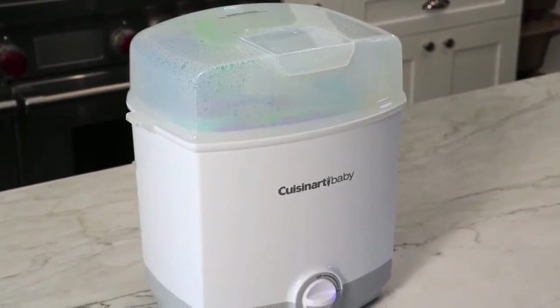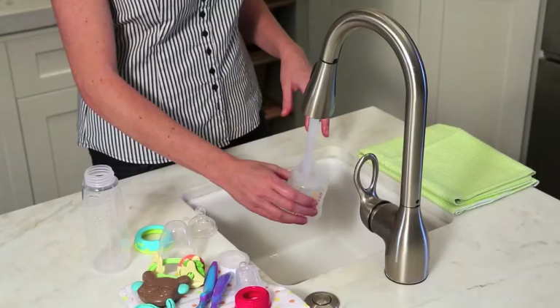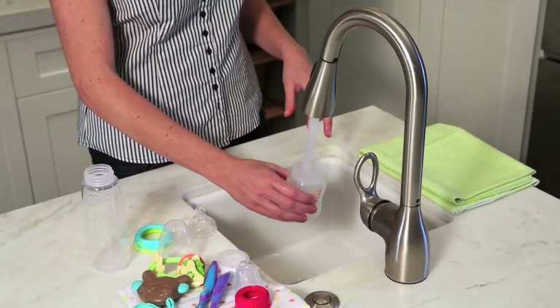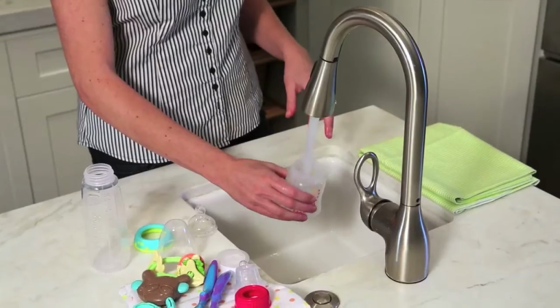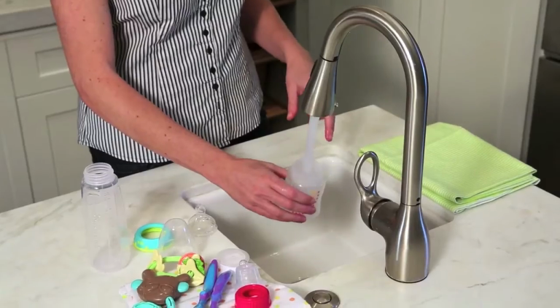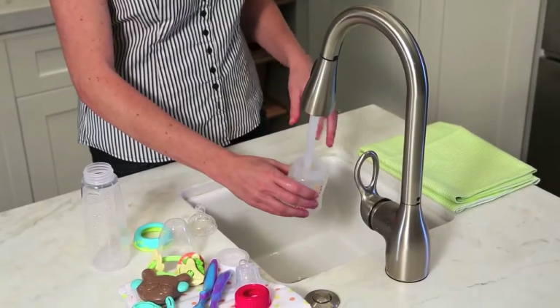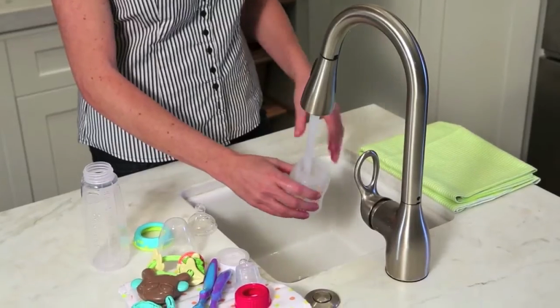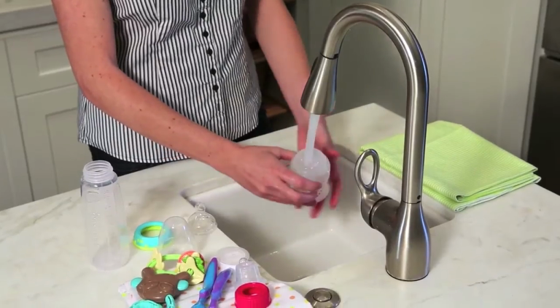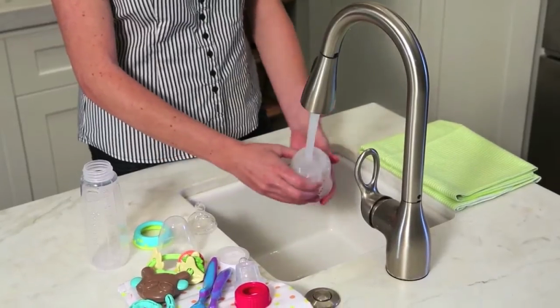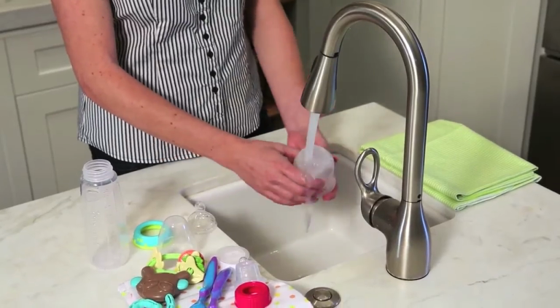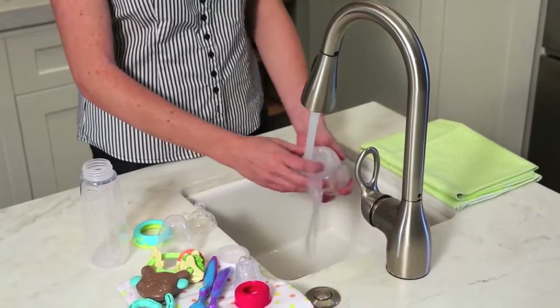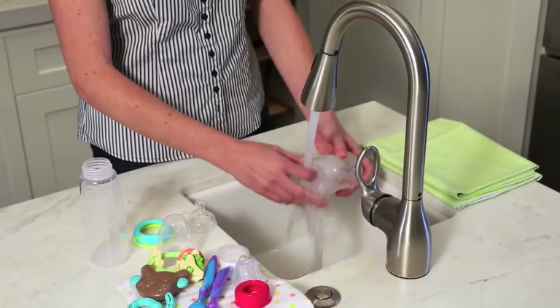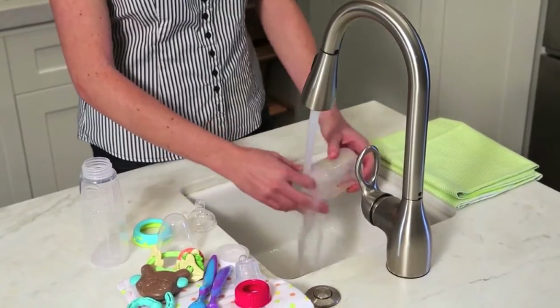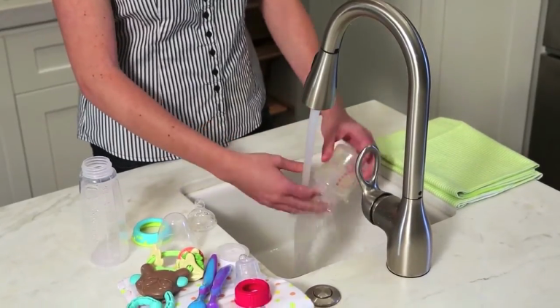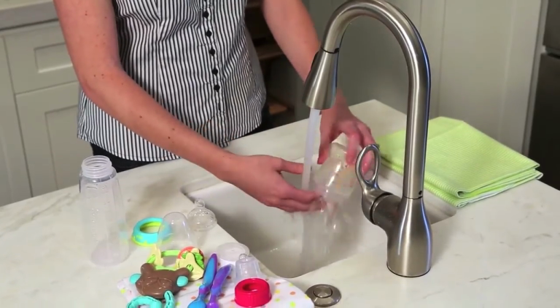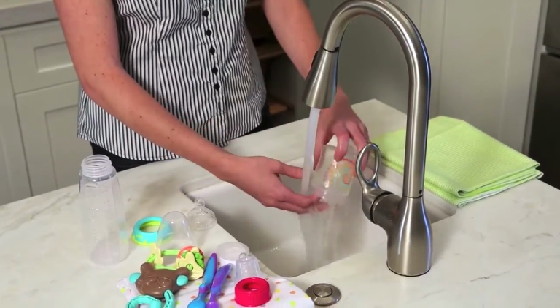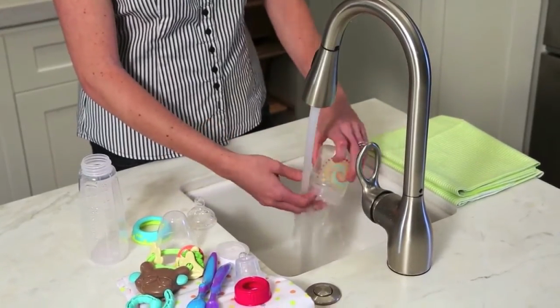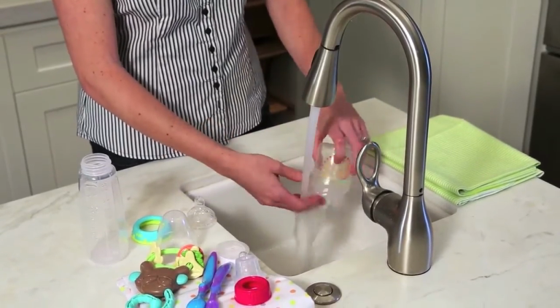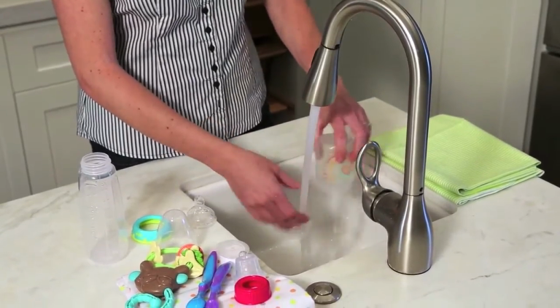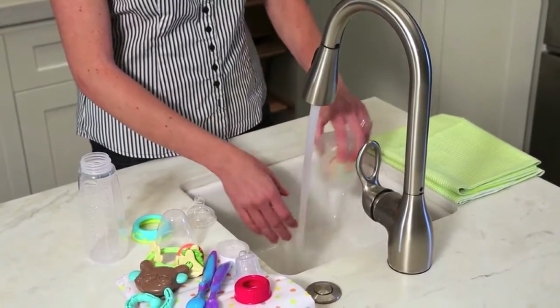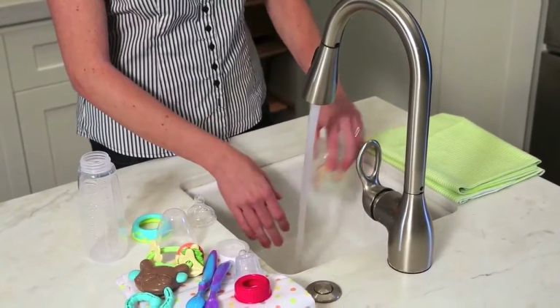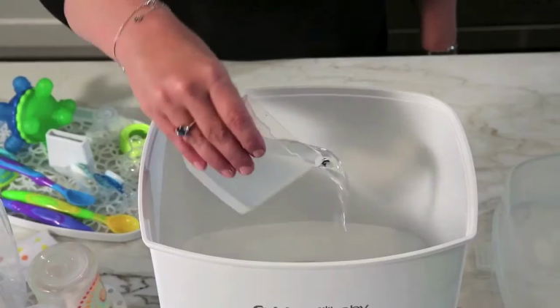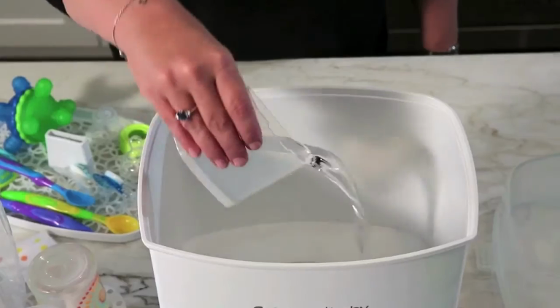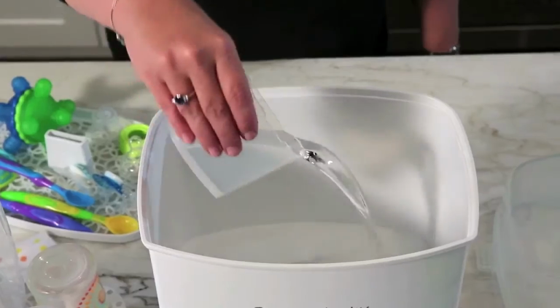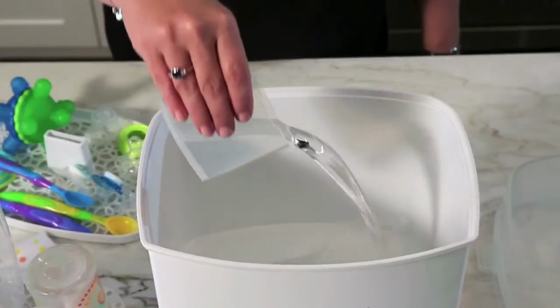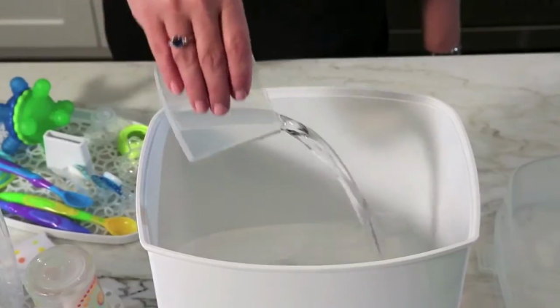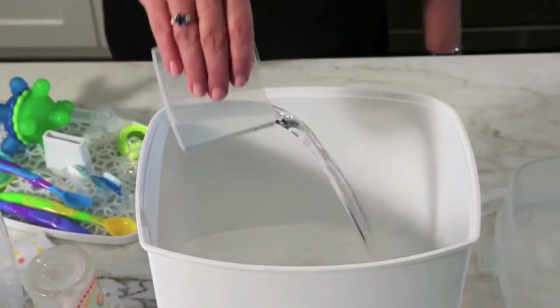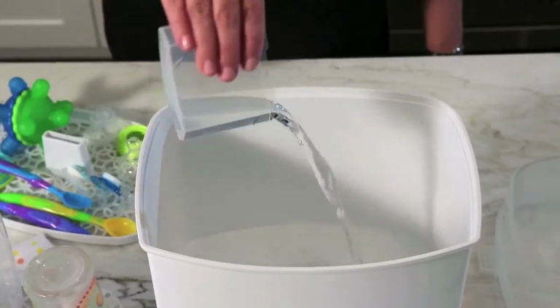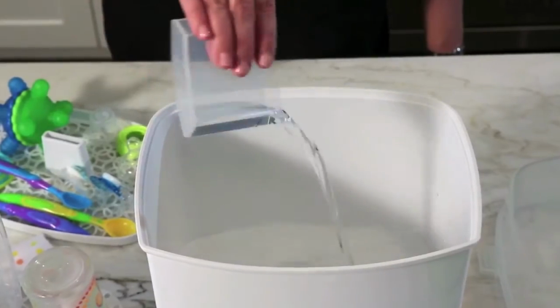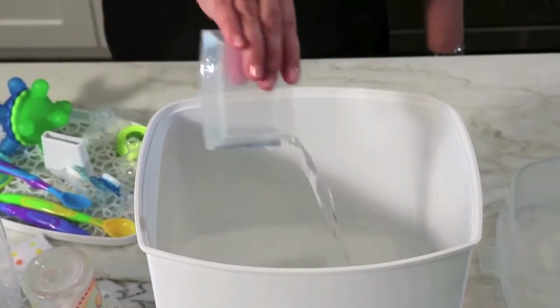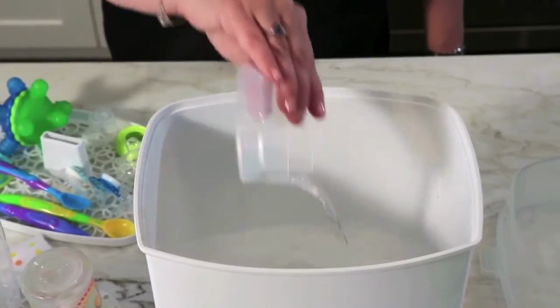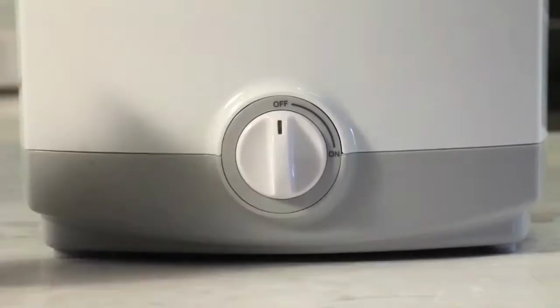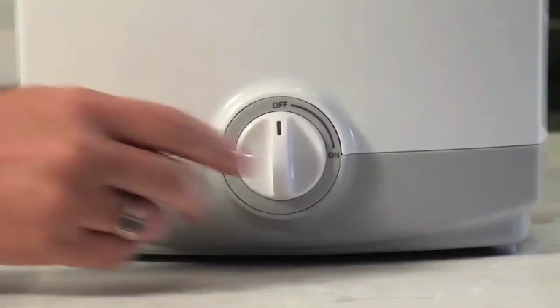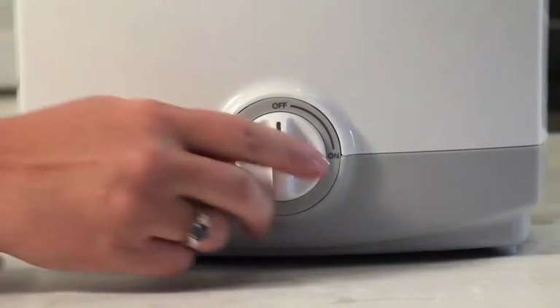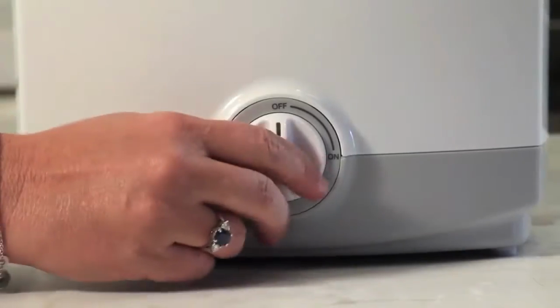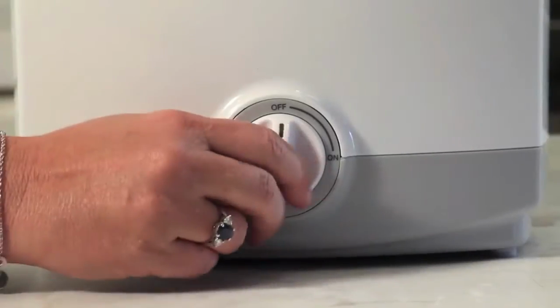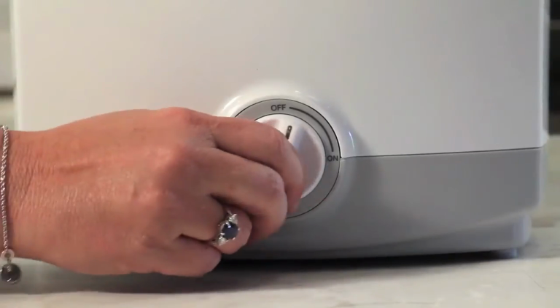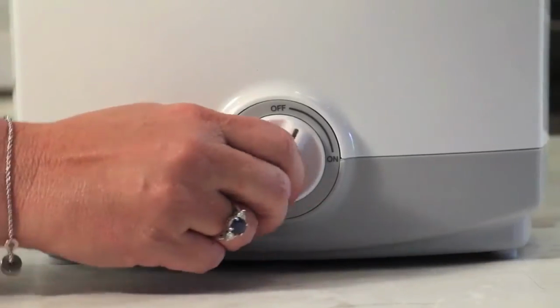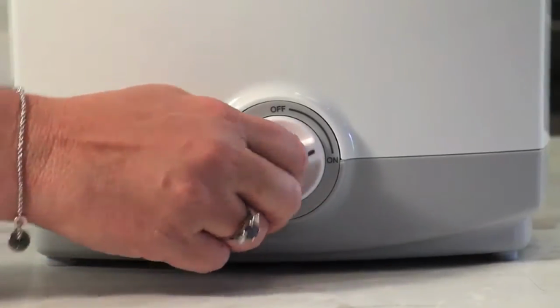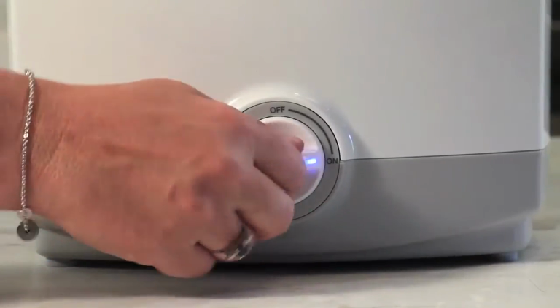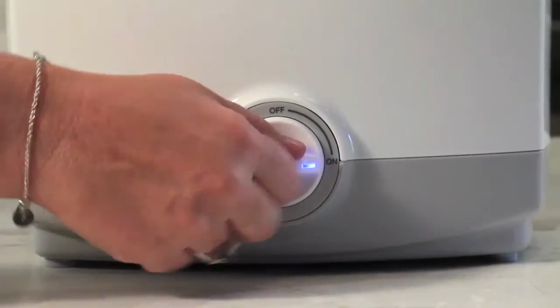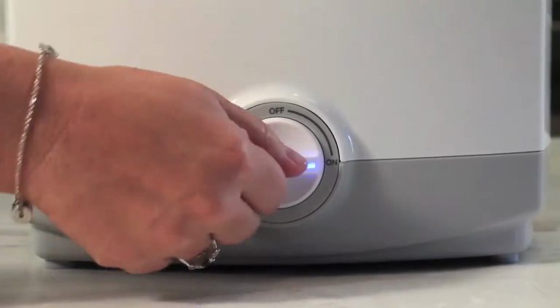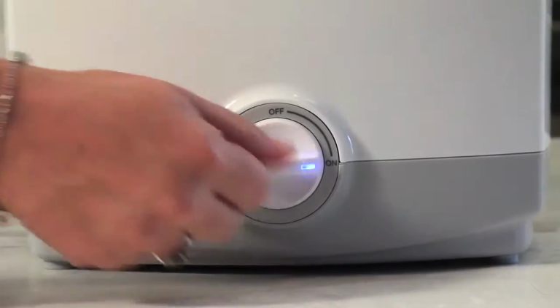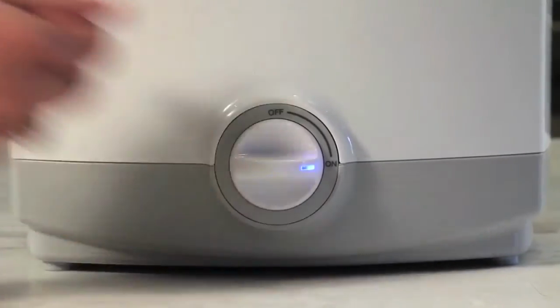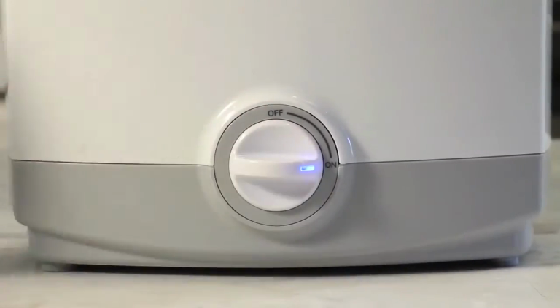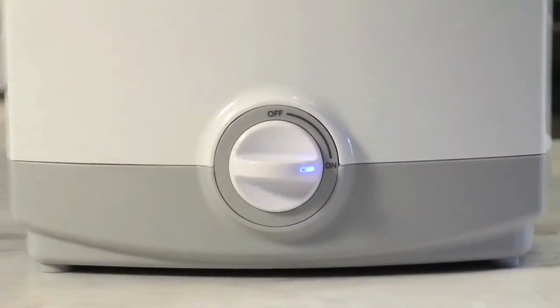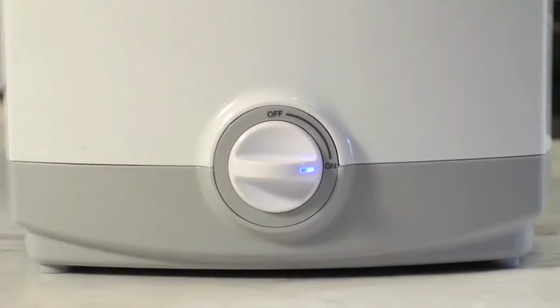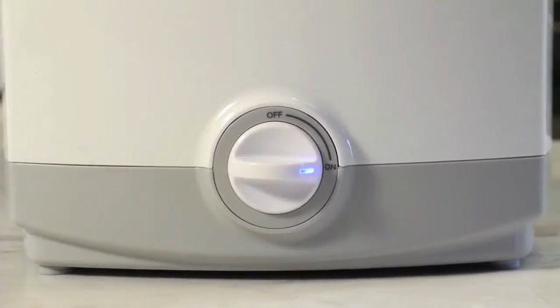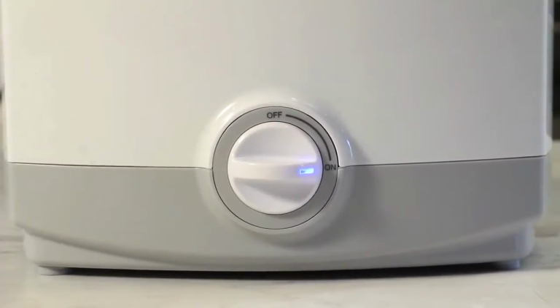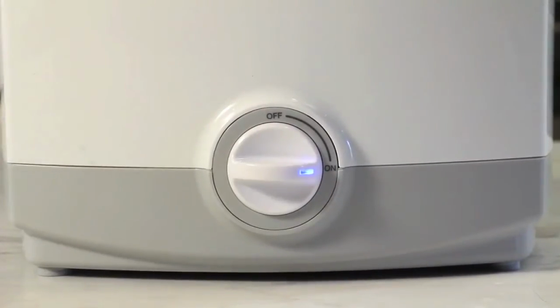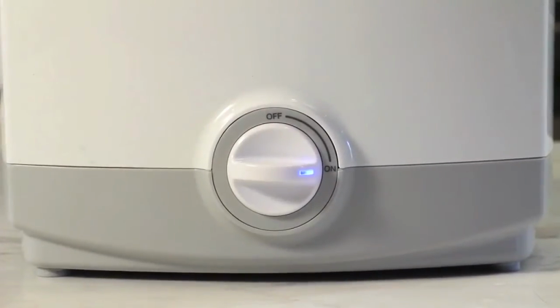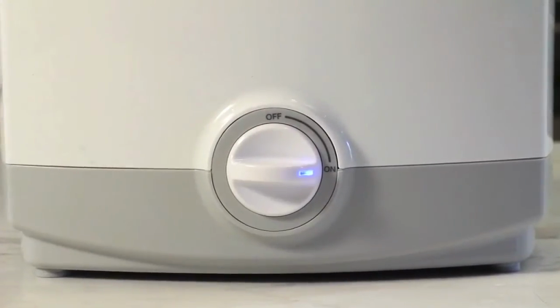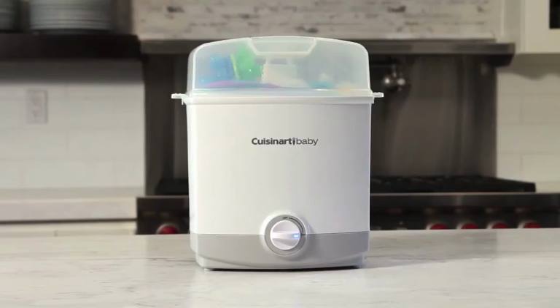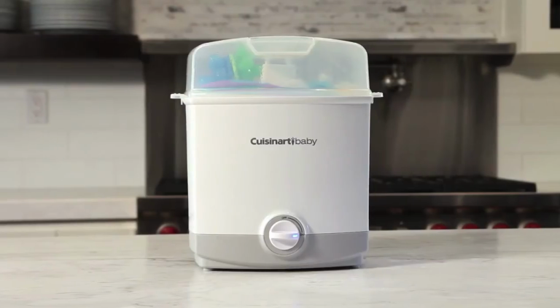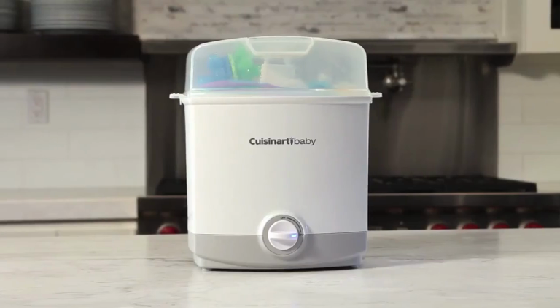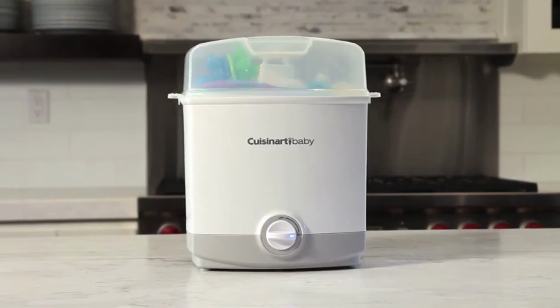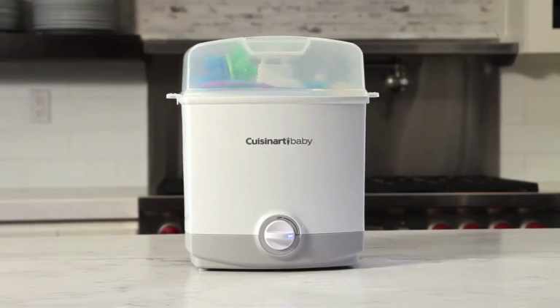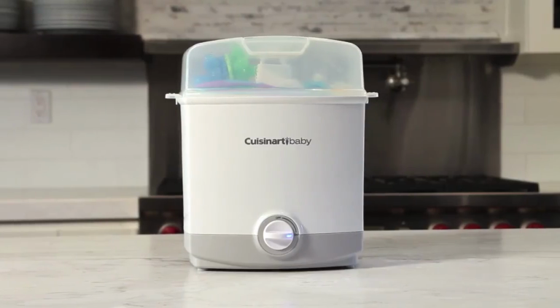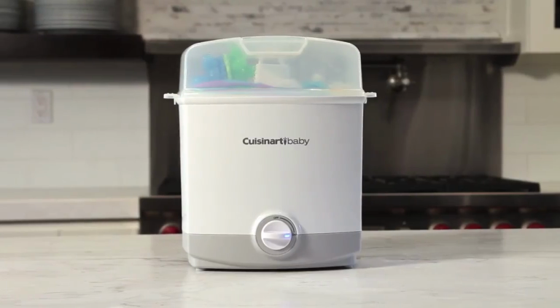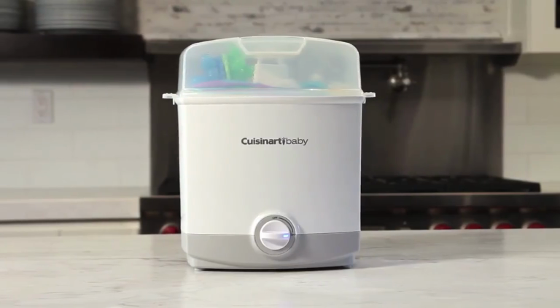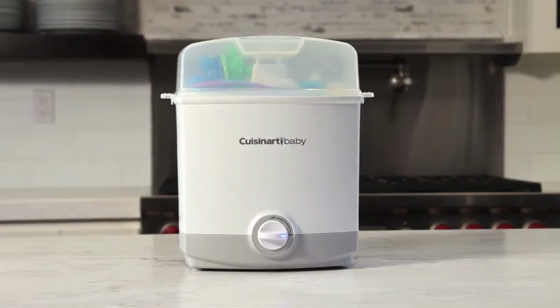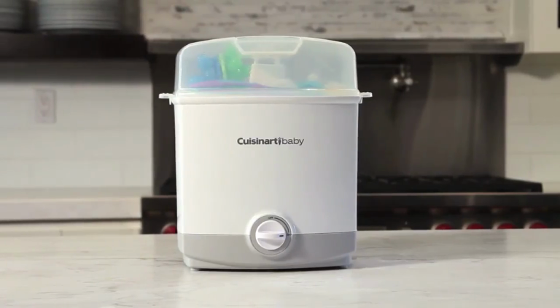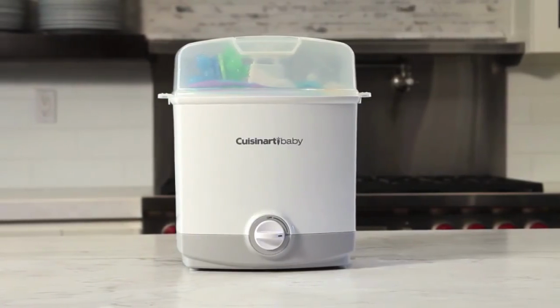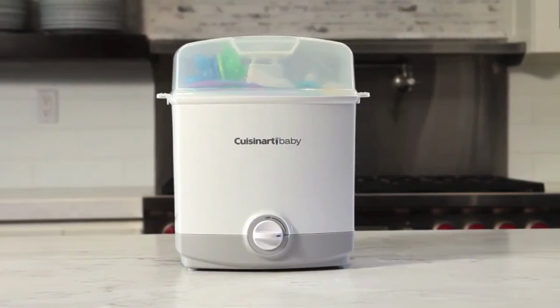Simply wash your baby items, add water, then turn on the sterilizer. The light goes off when it's done.